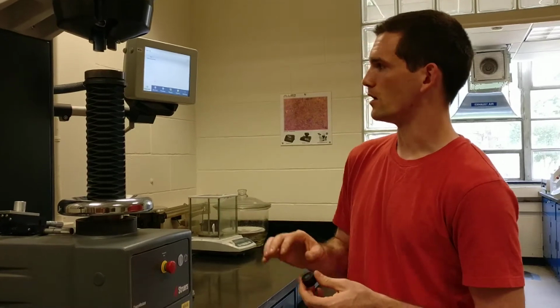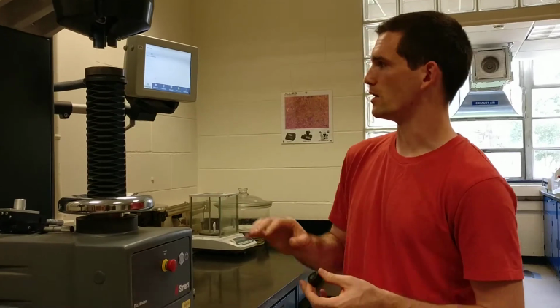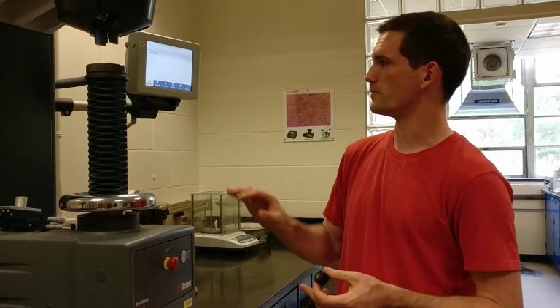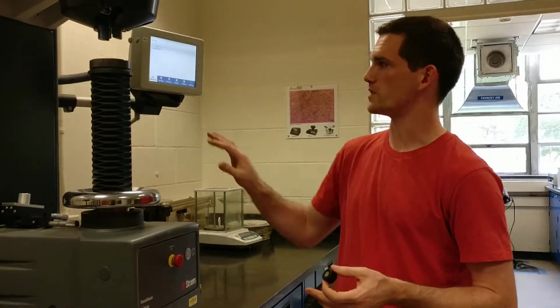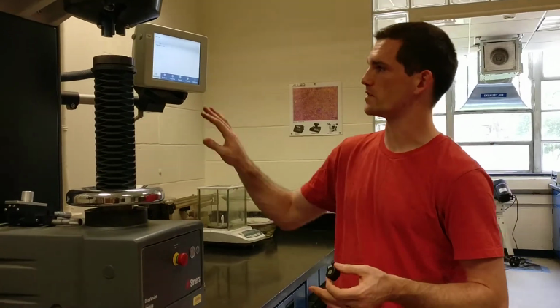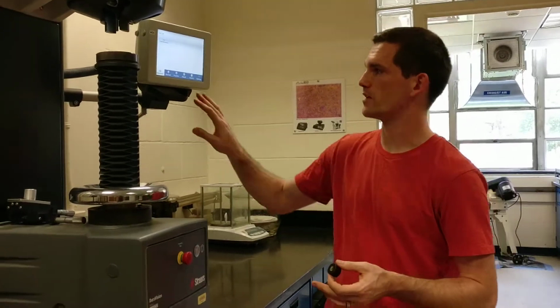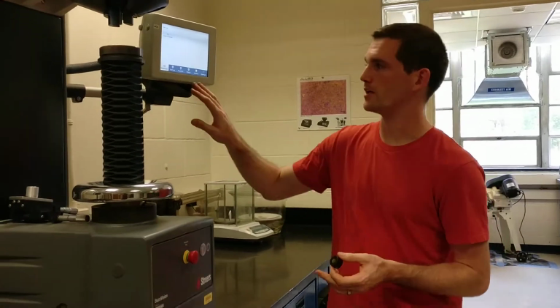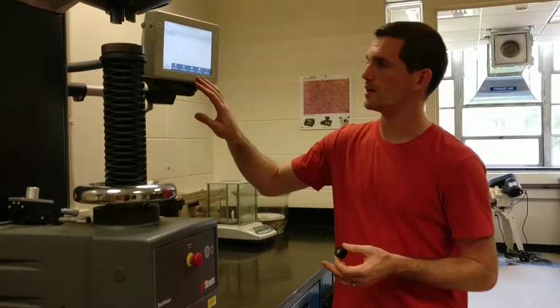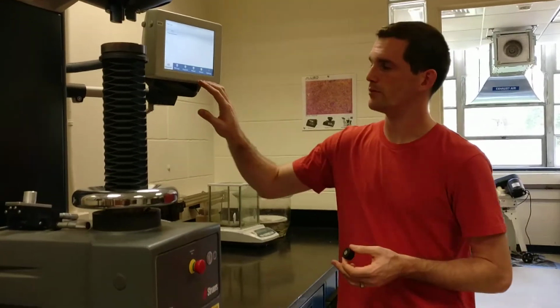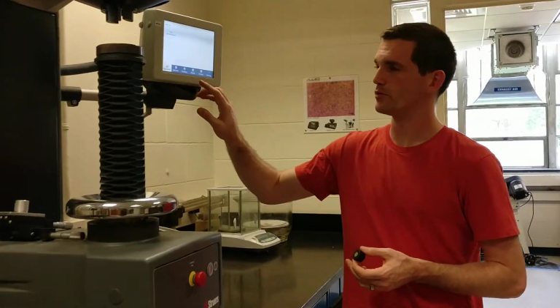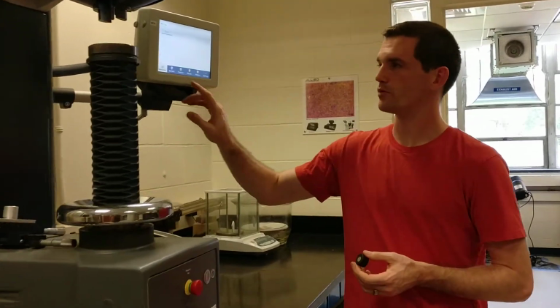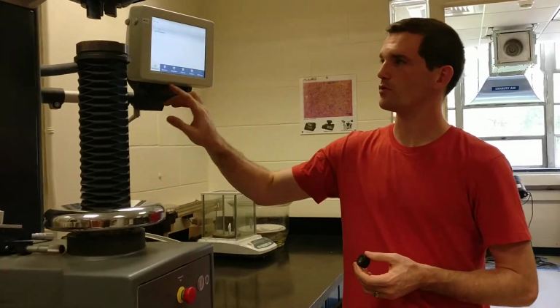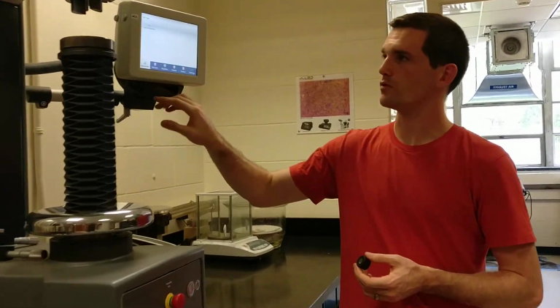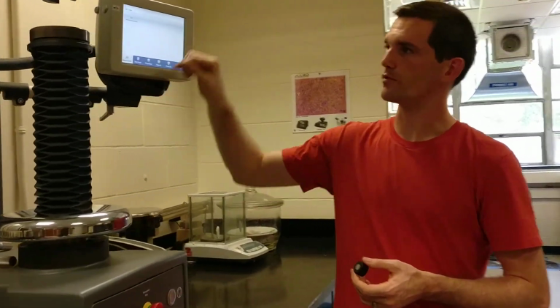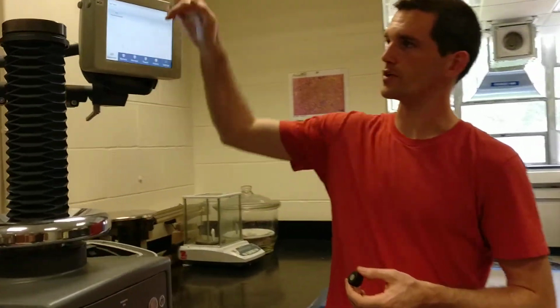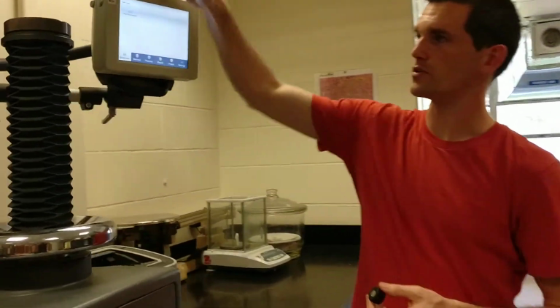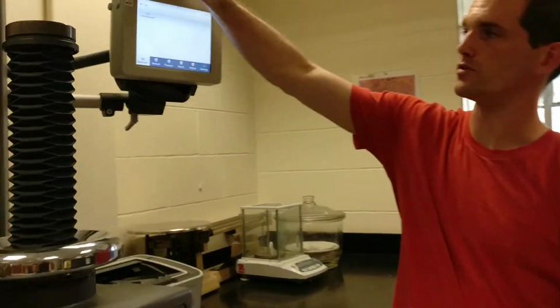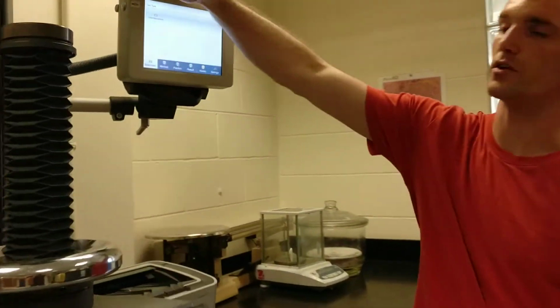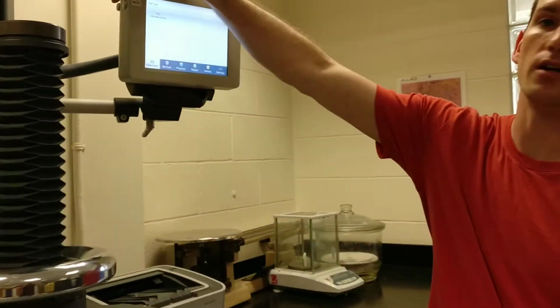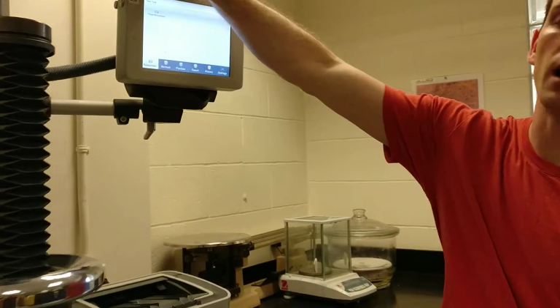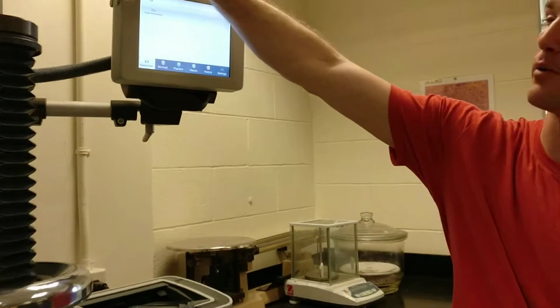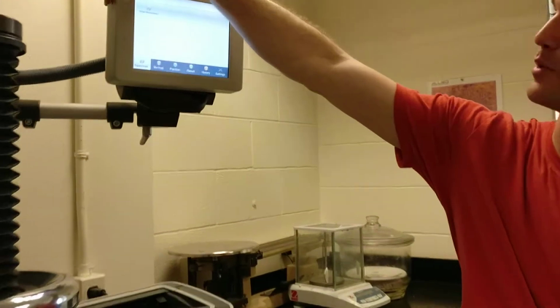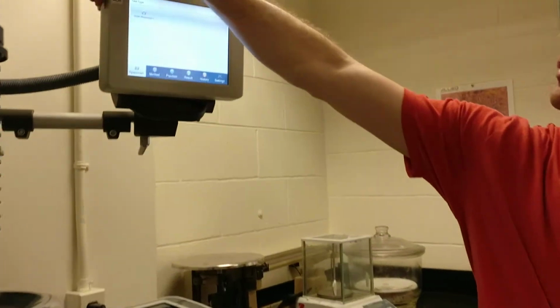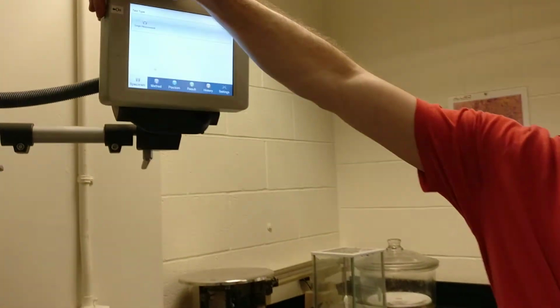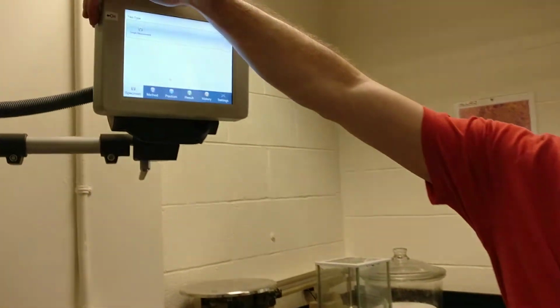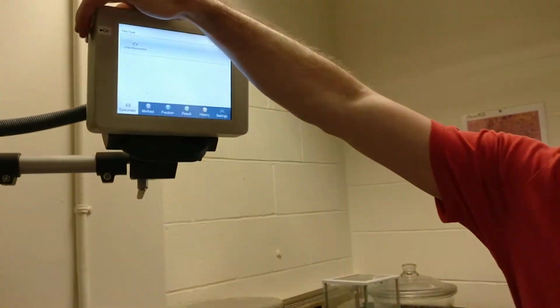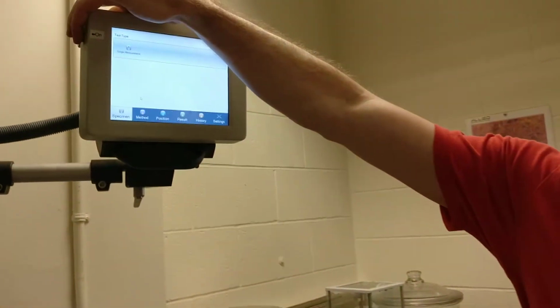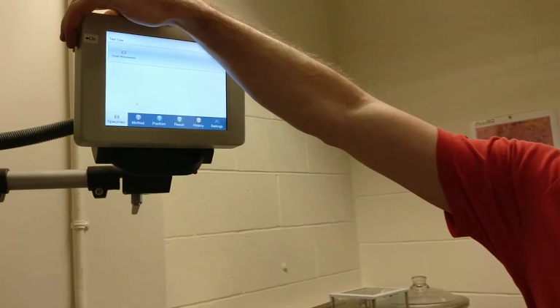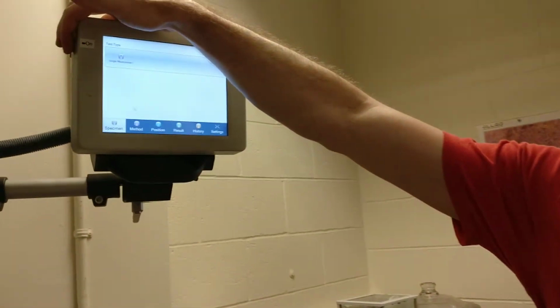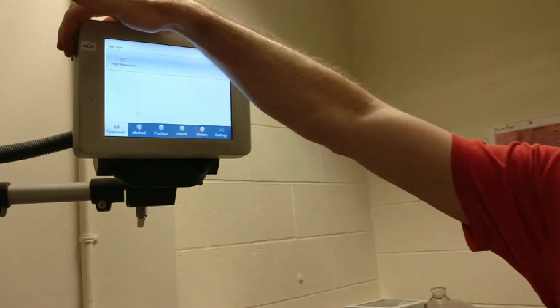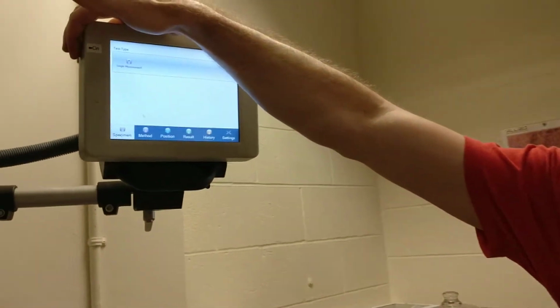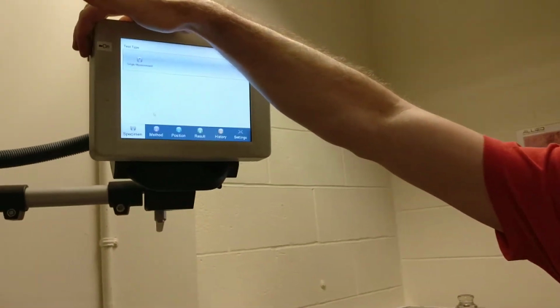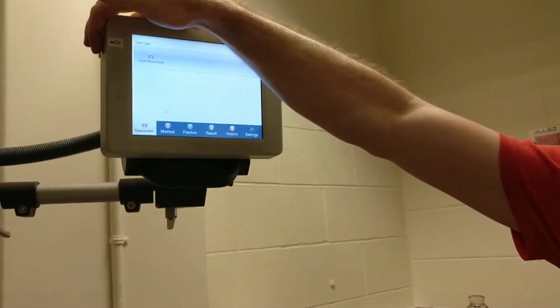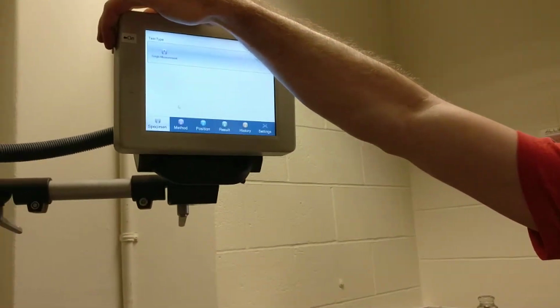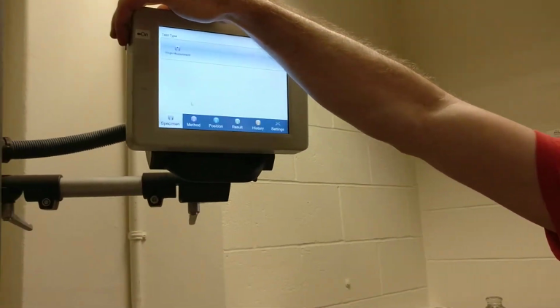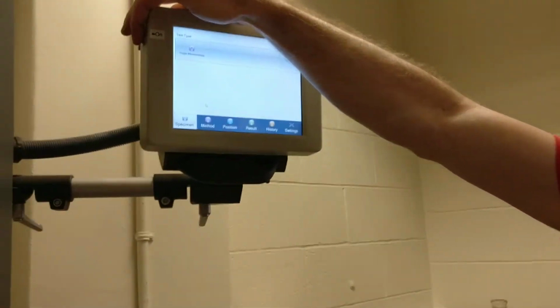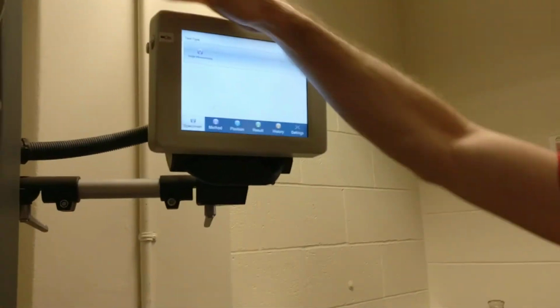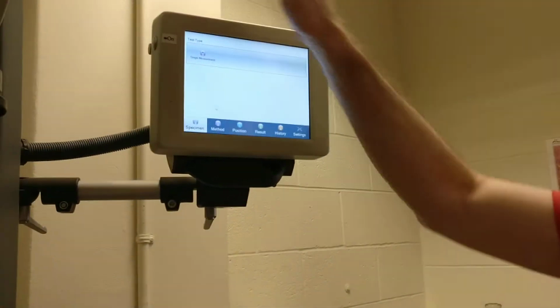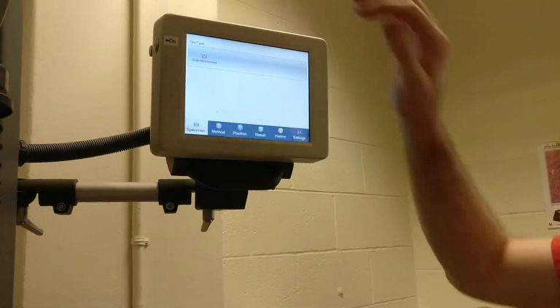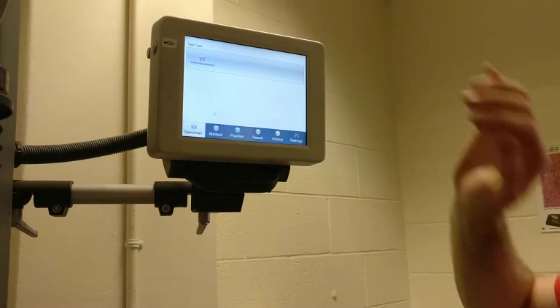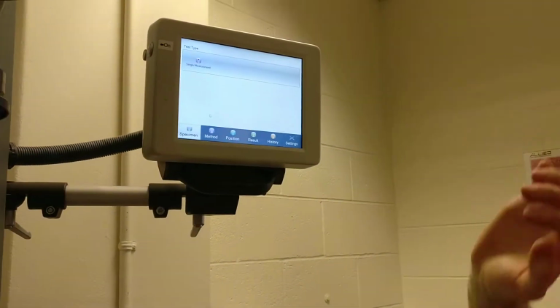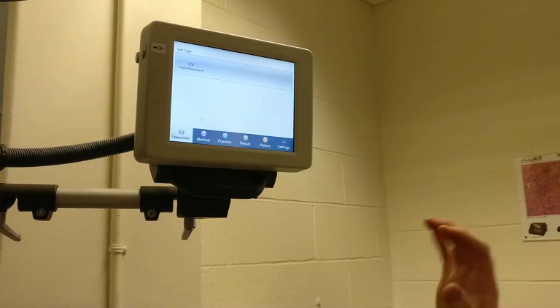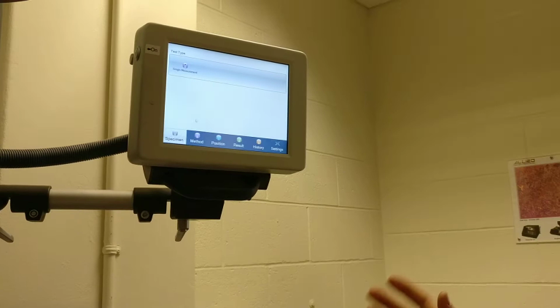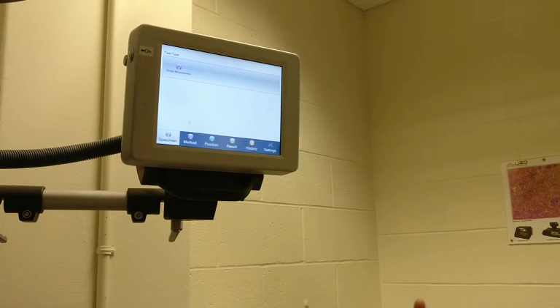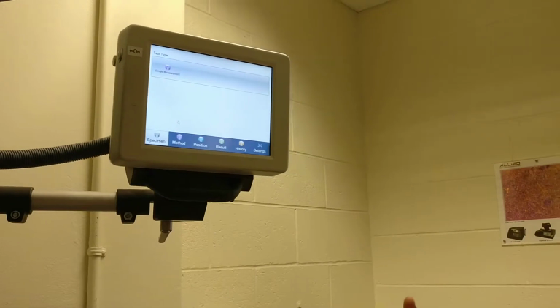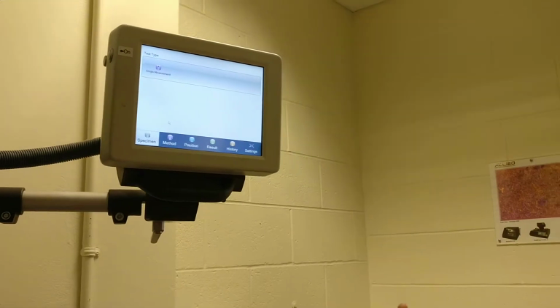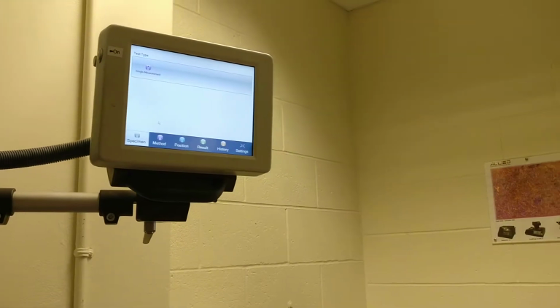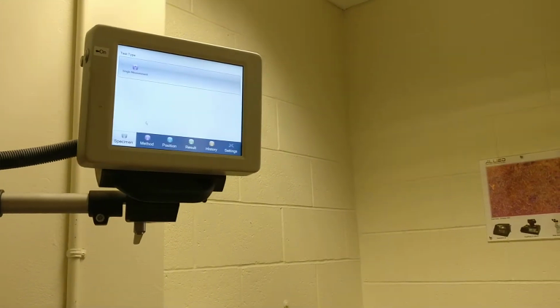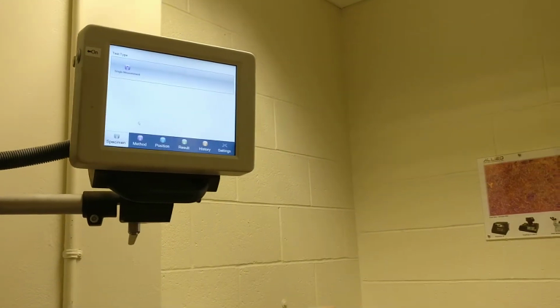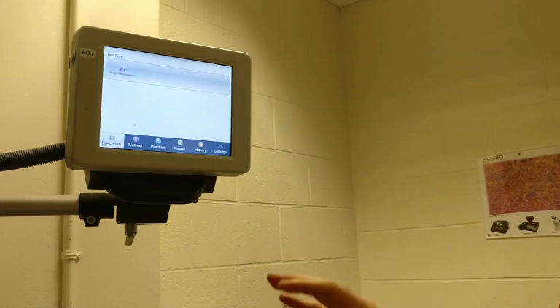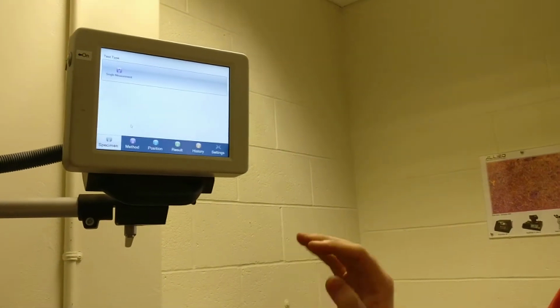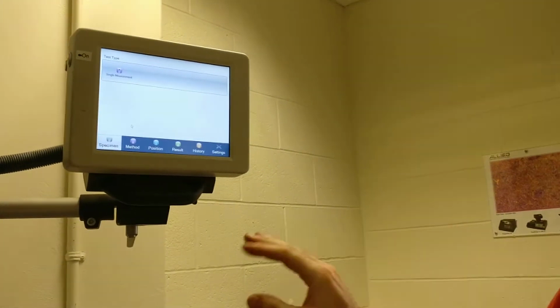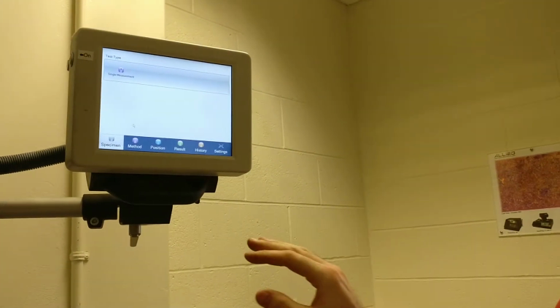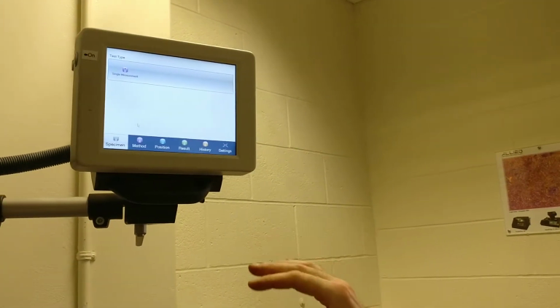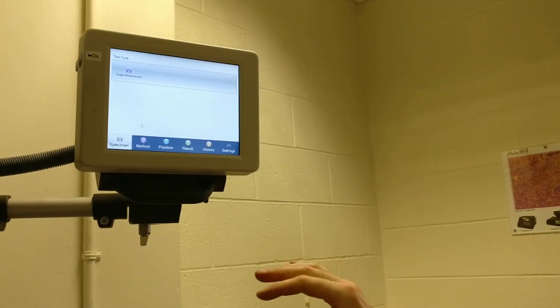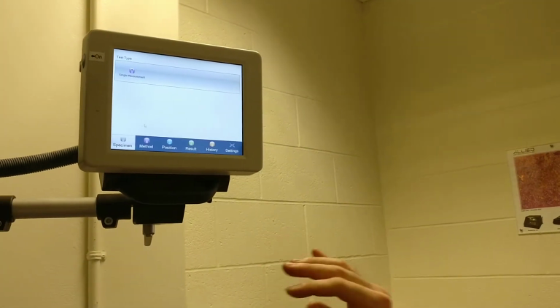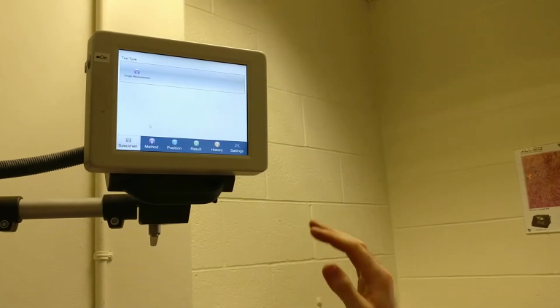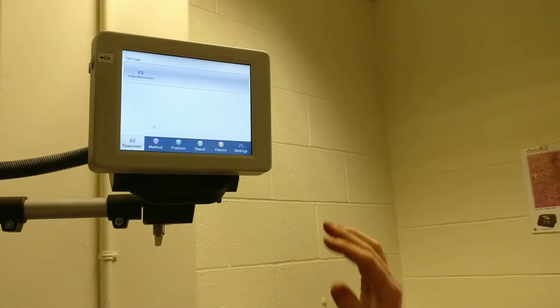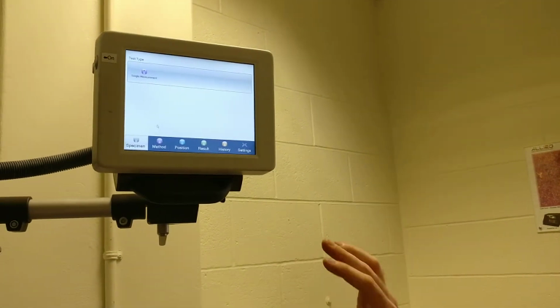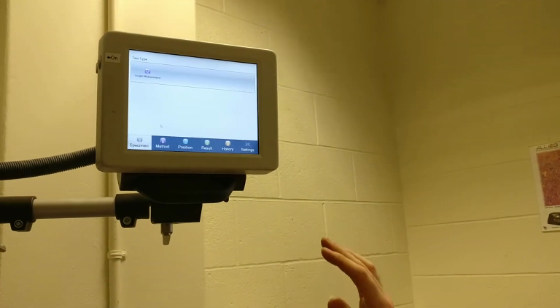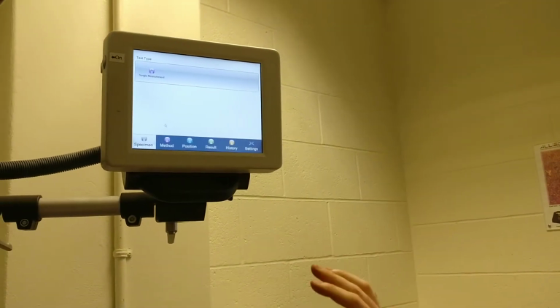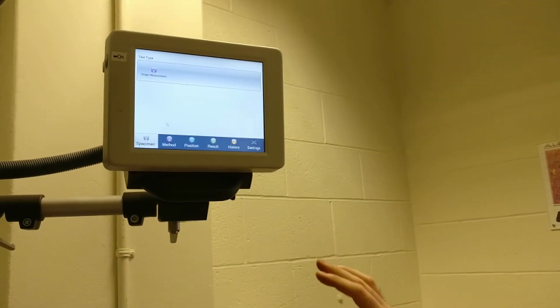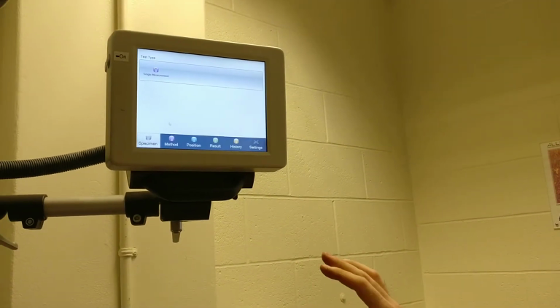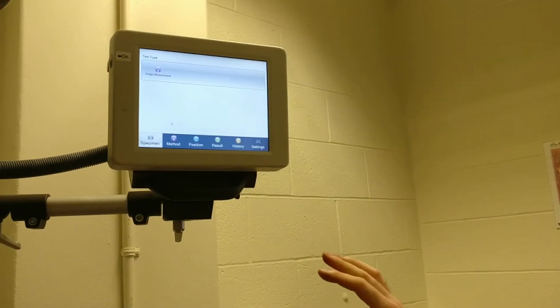To set it up, first you turn it on with the button on the side here, and then when it asks you to log in, you just push log in — there's no password.